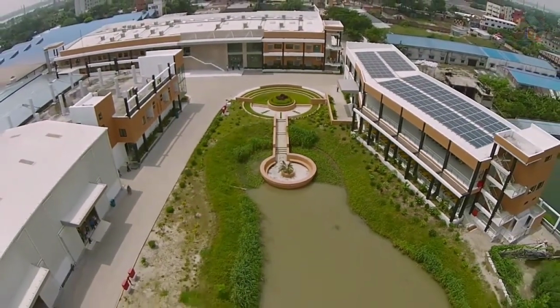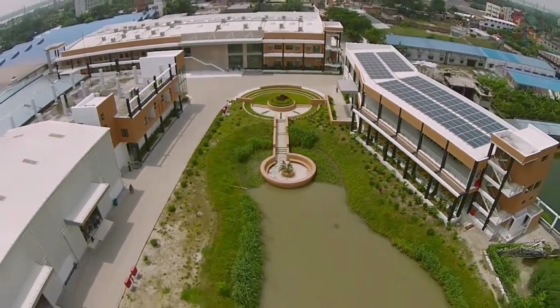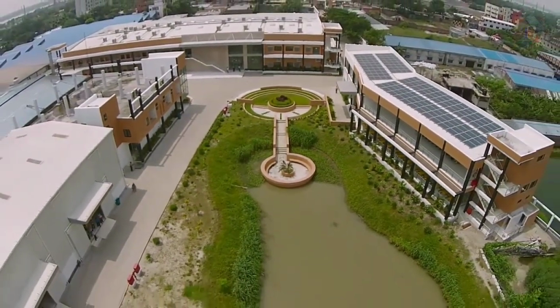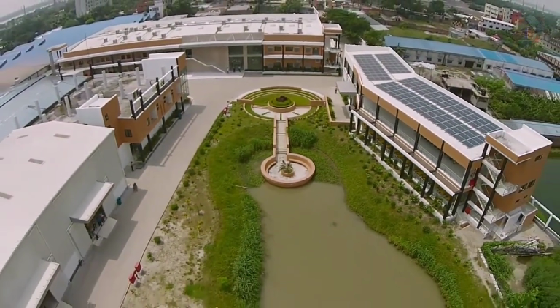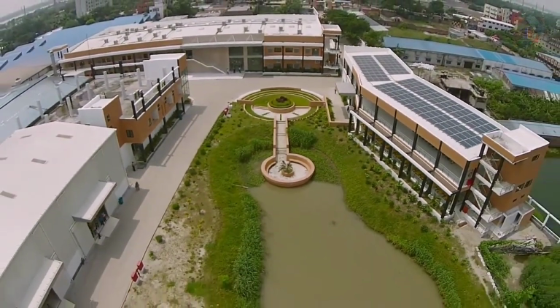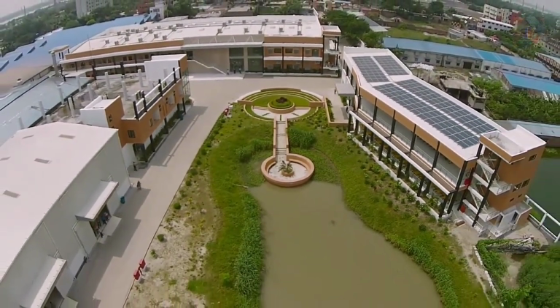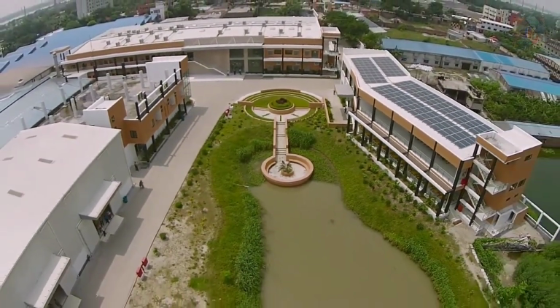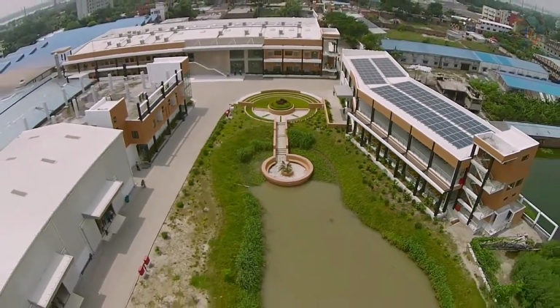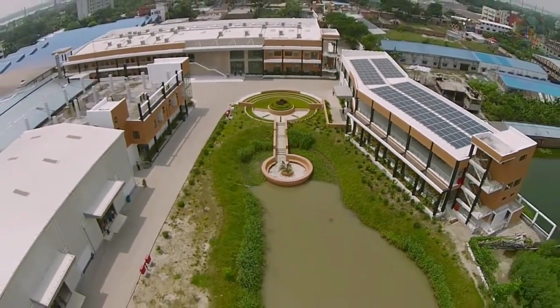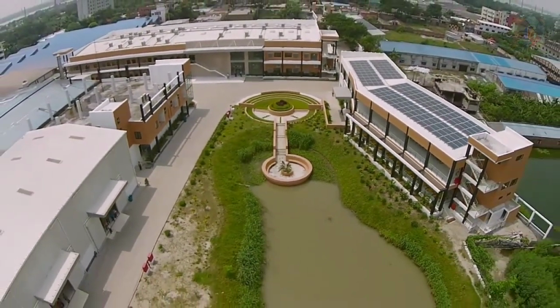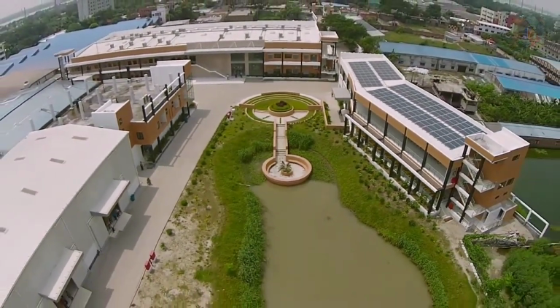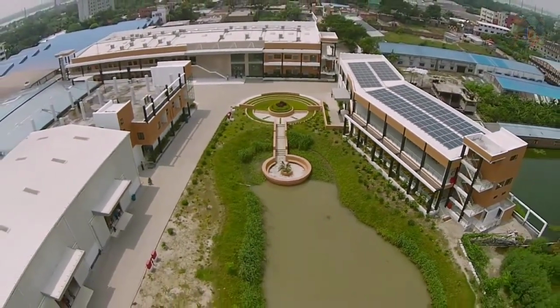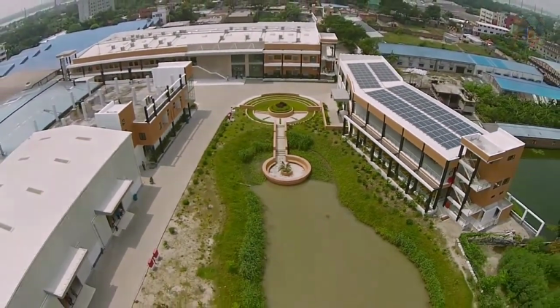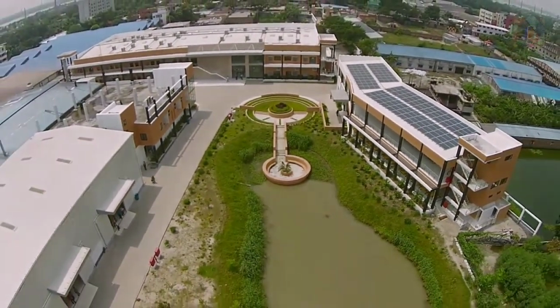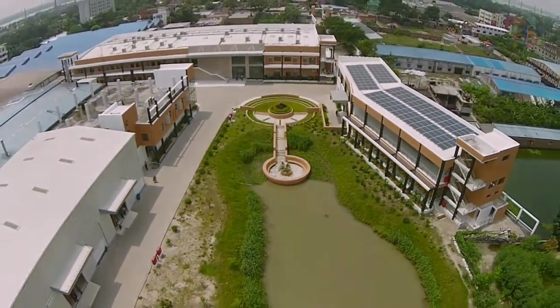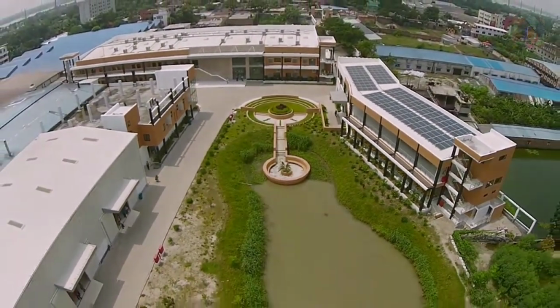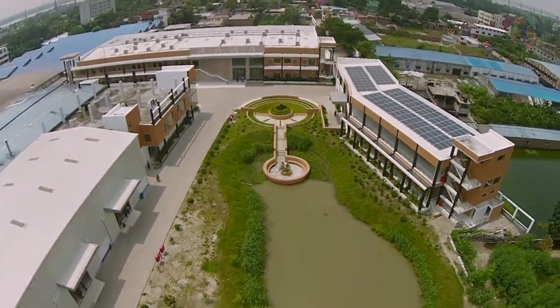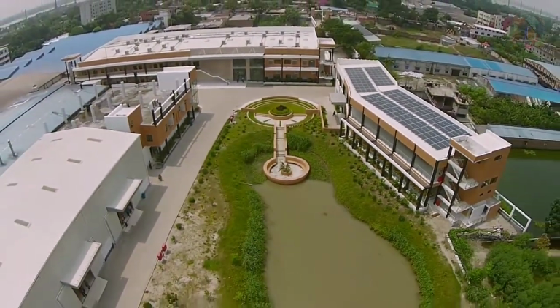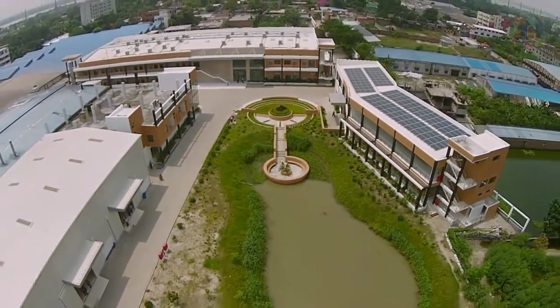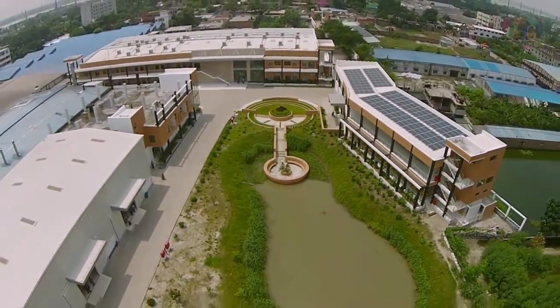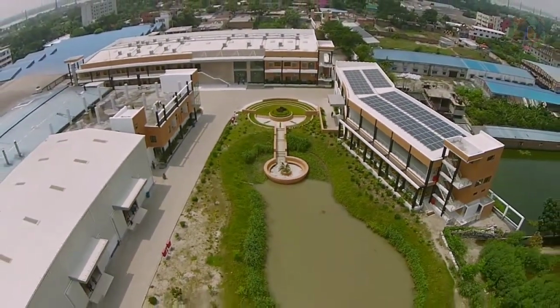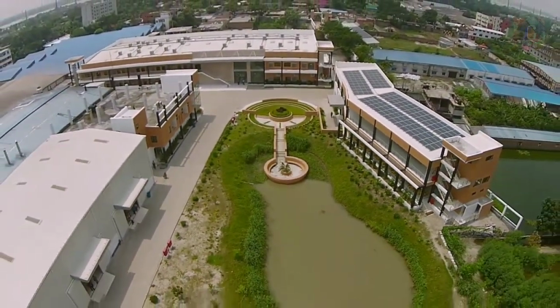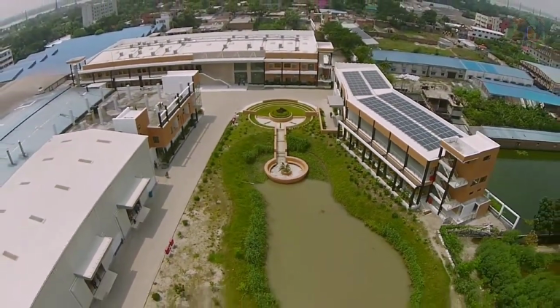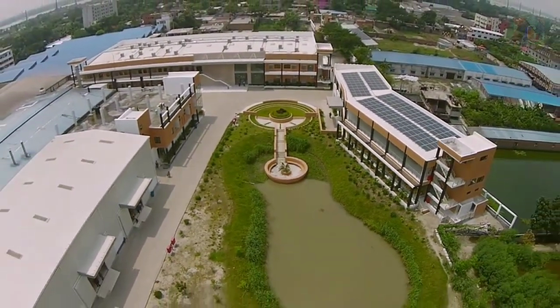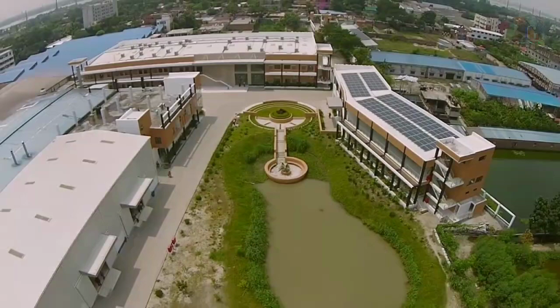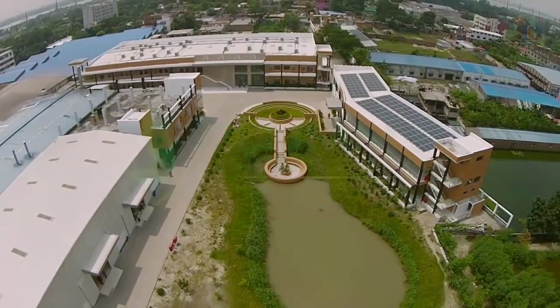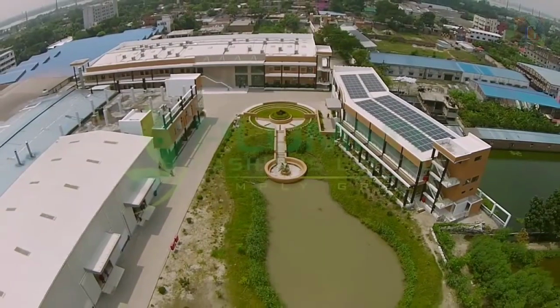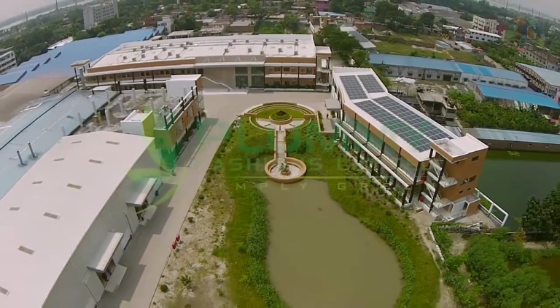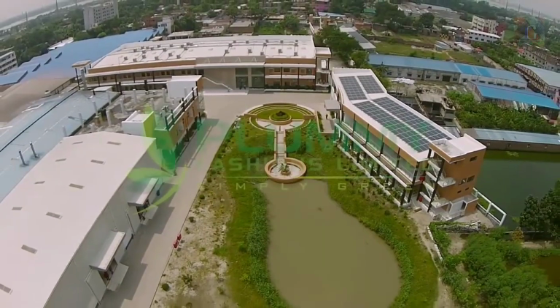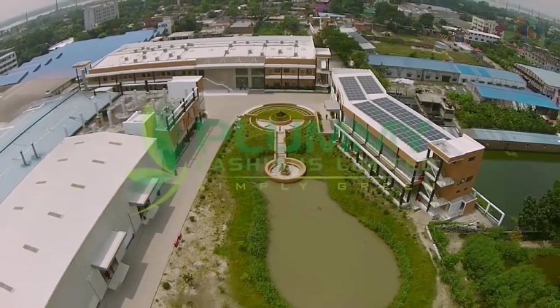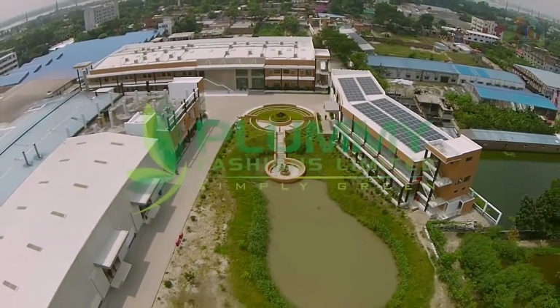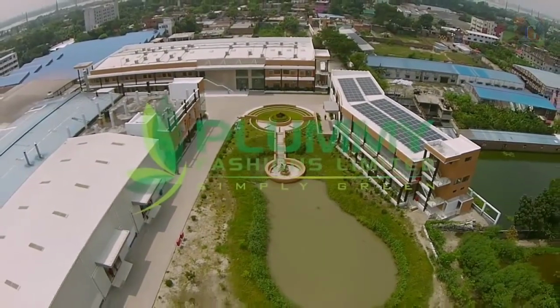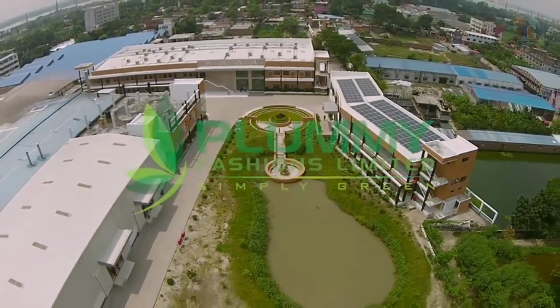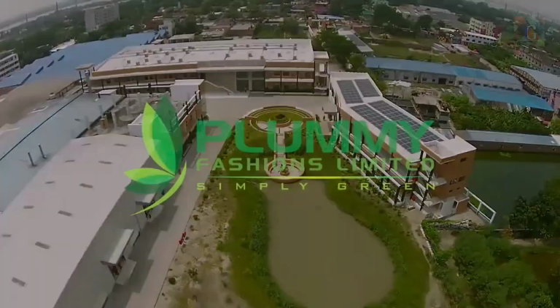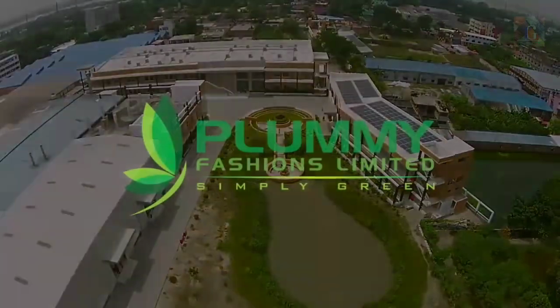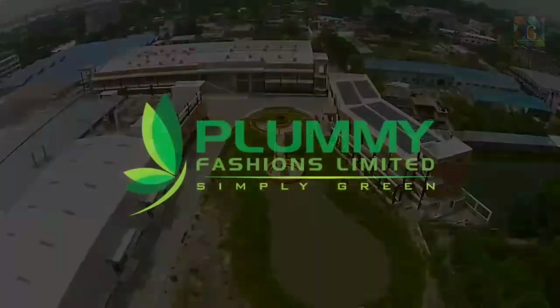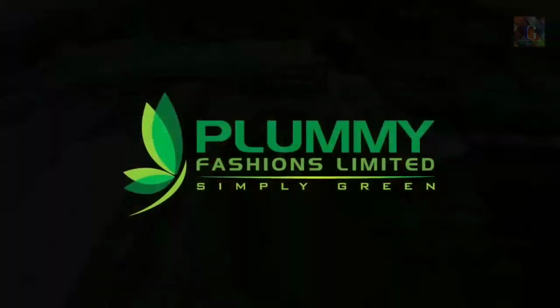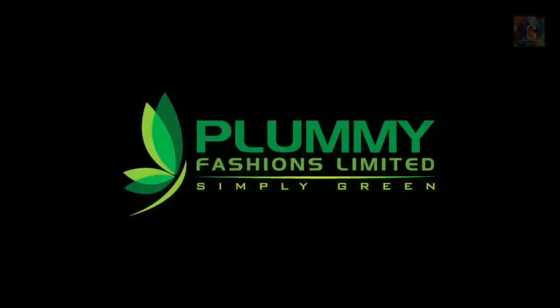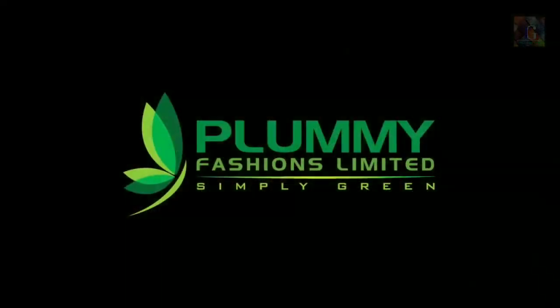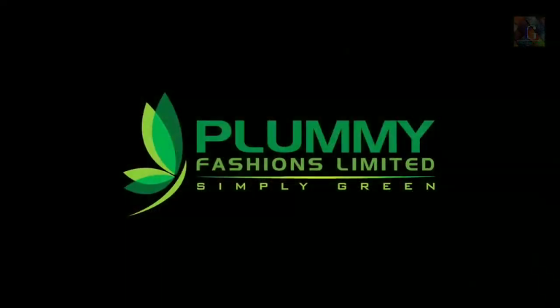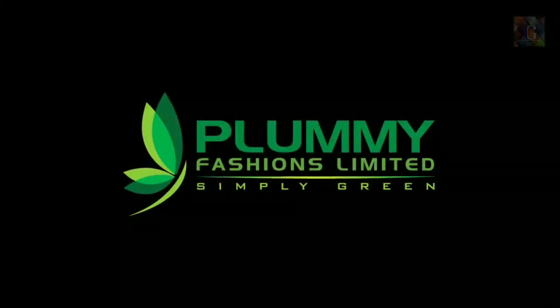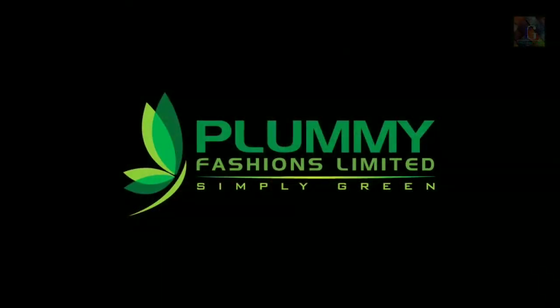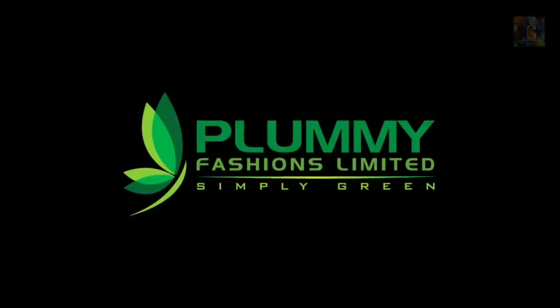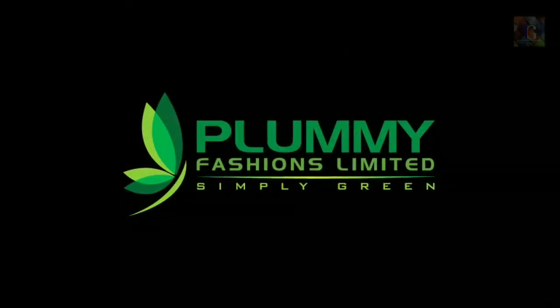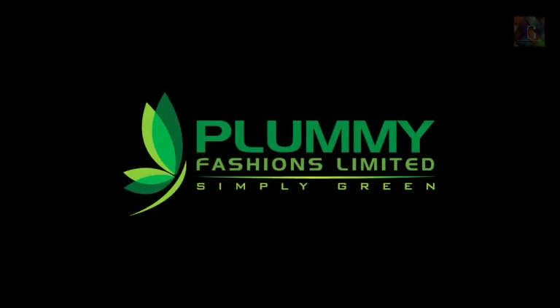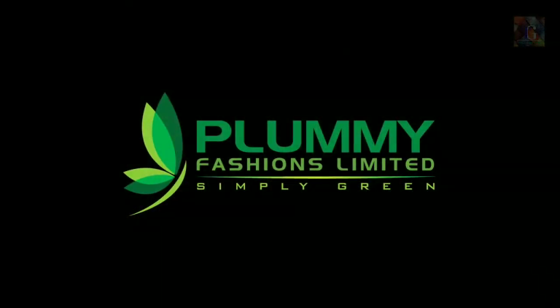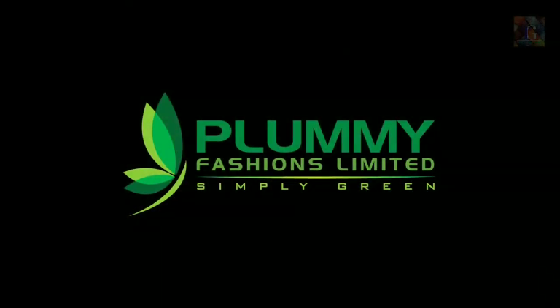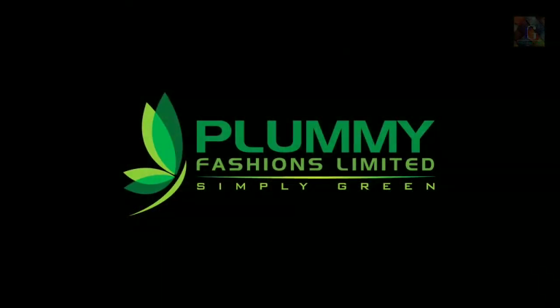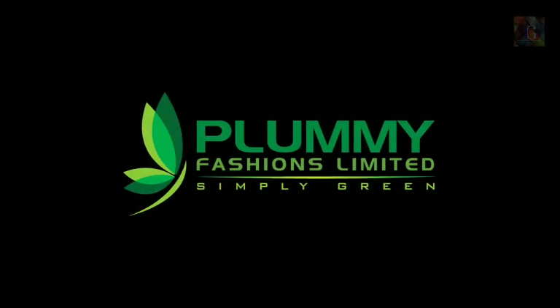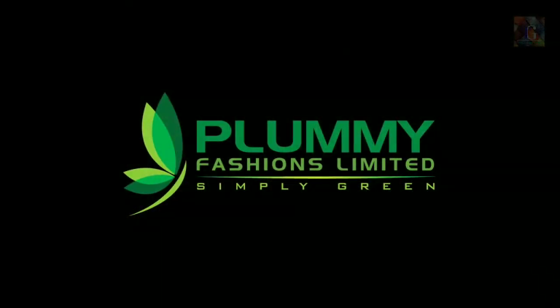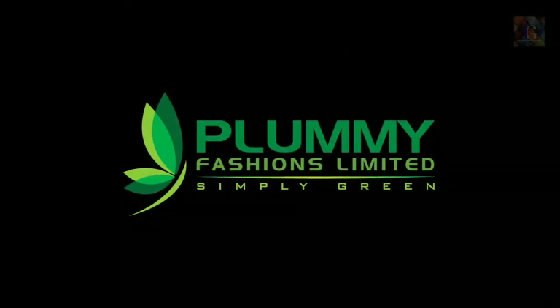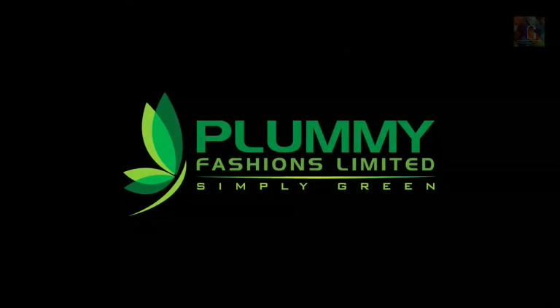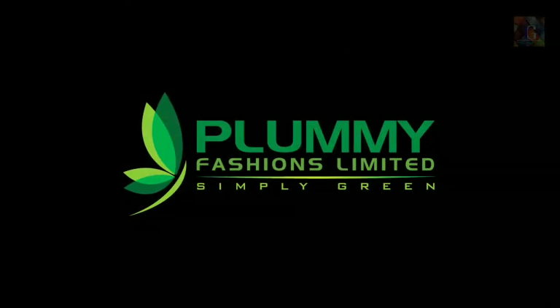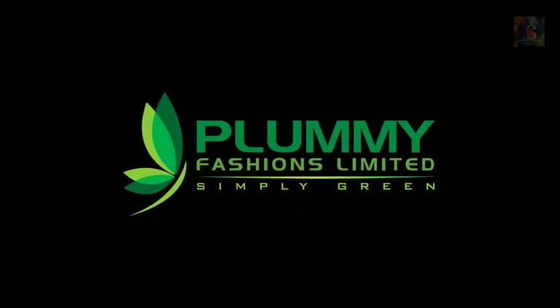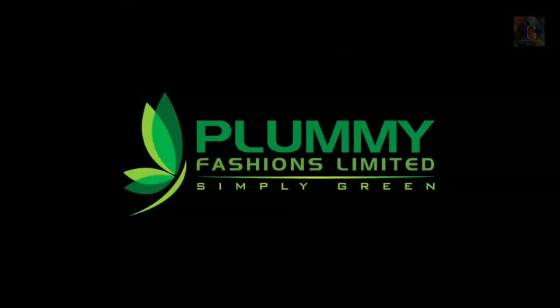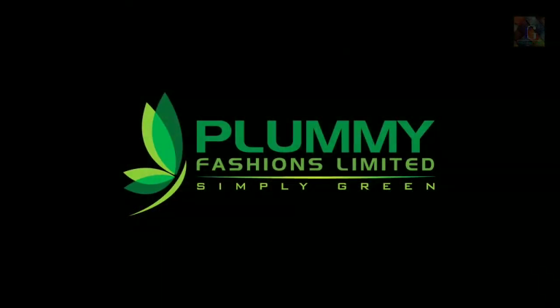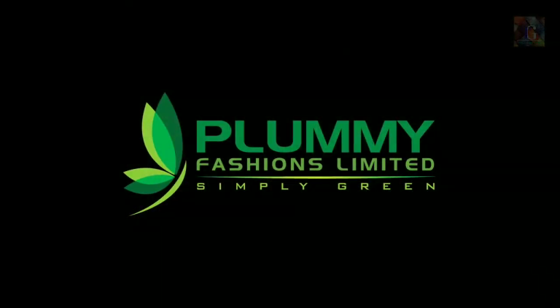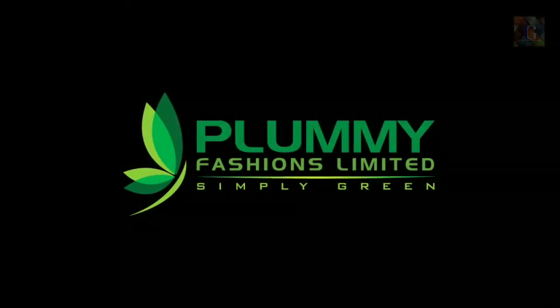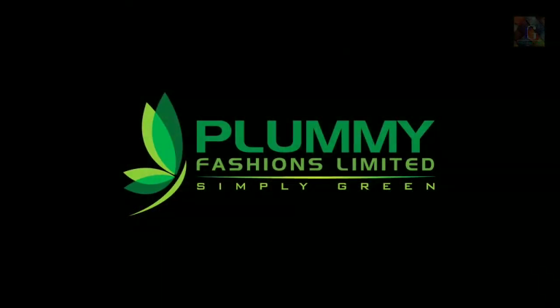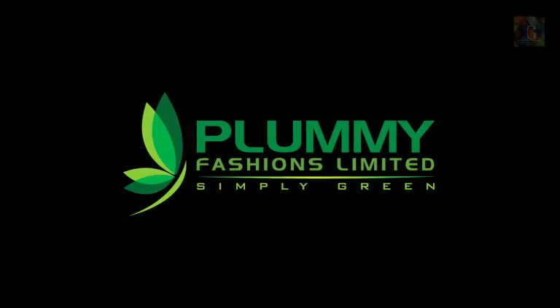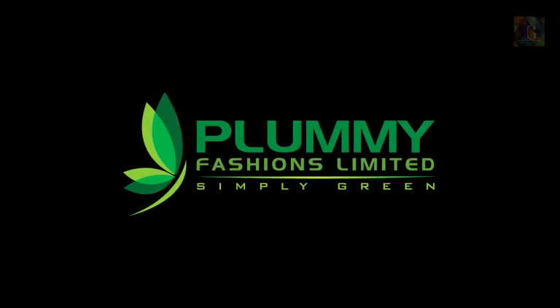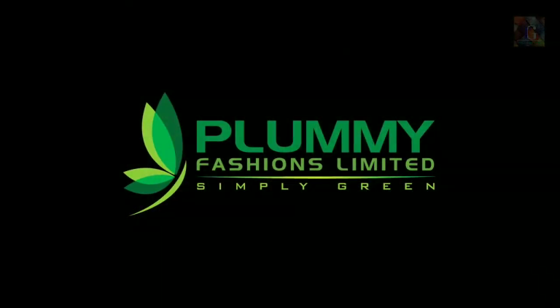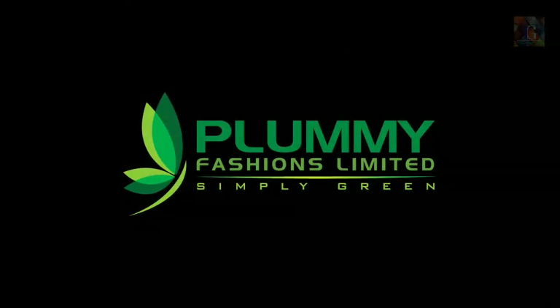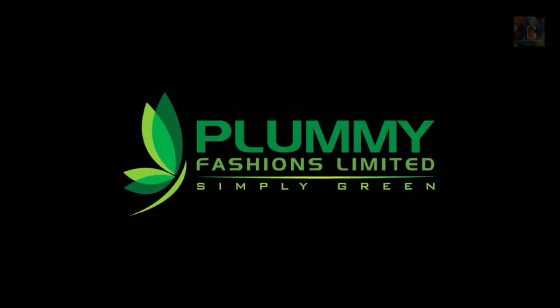In order to comply with USGBC core standards and guidelines for building and management, PFL followed LEED's strict manufacturing standards.